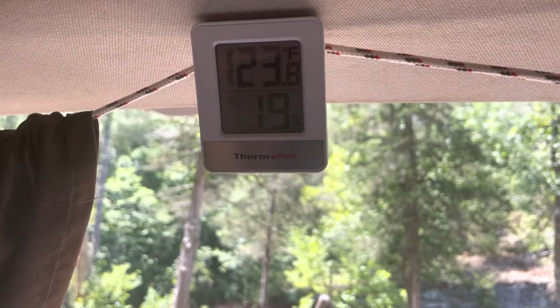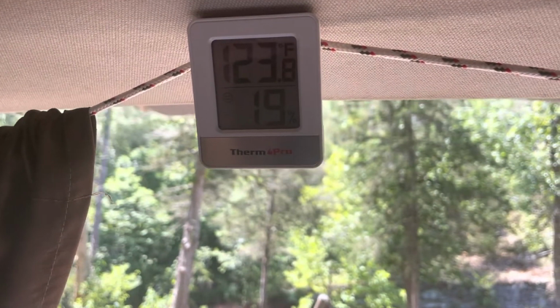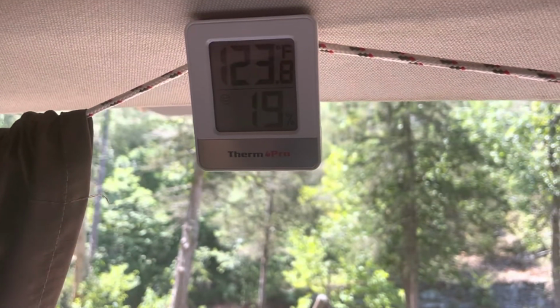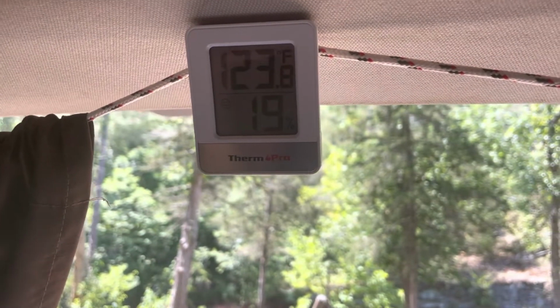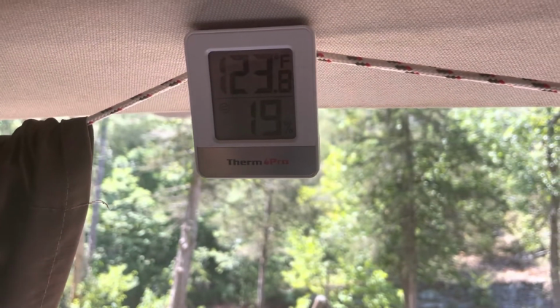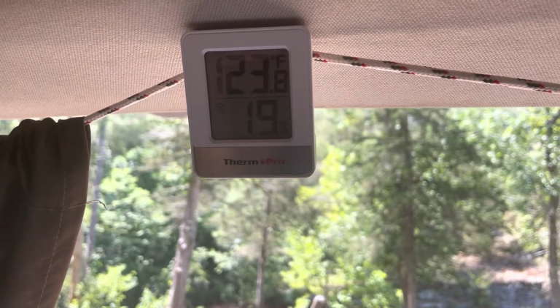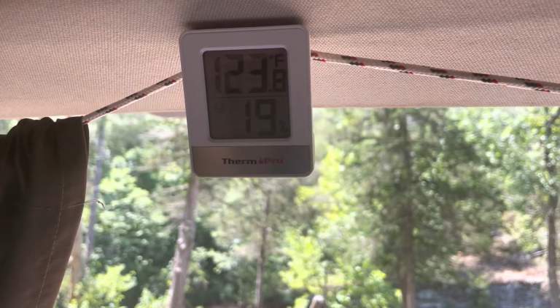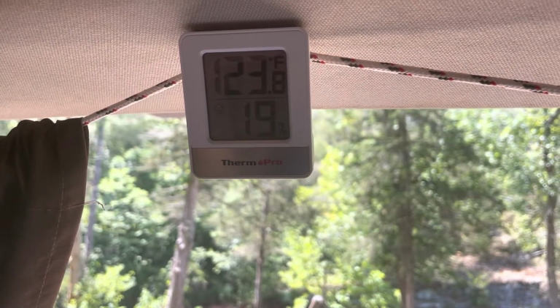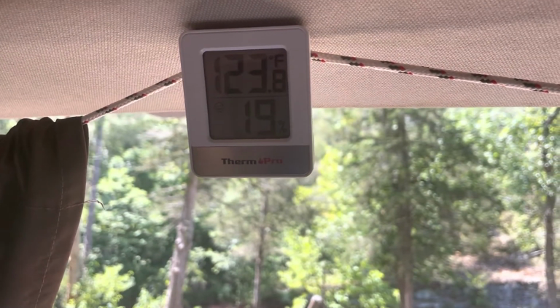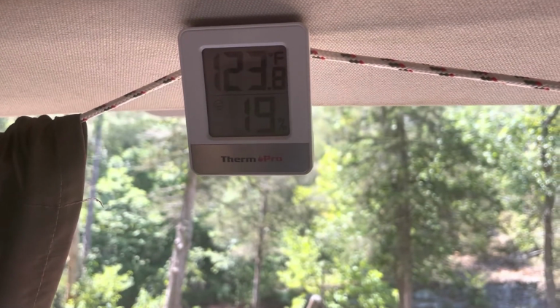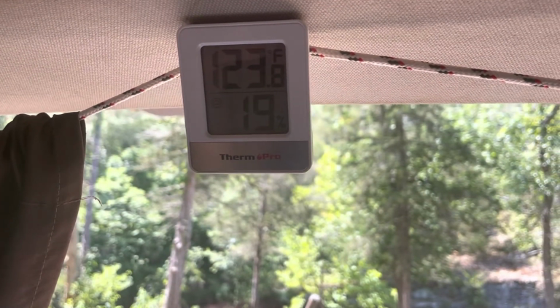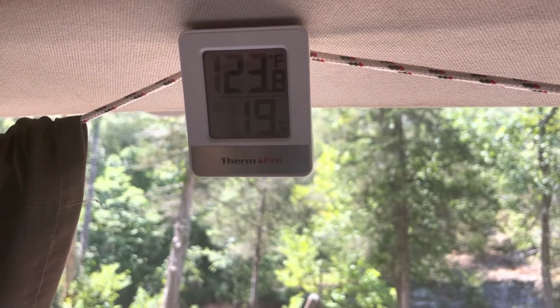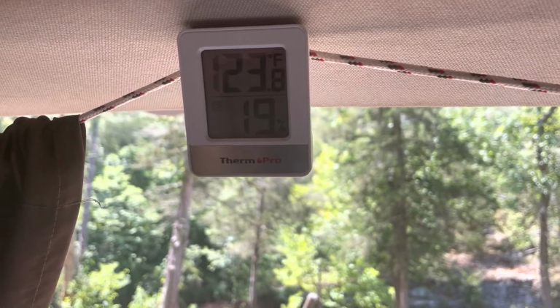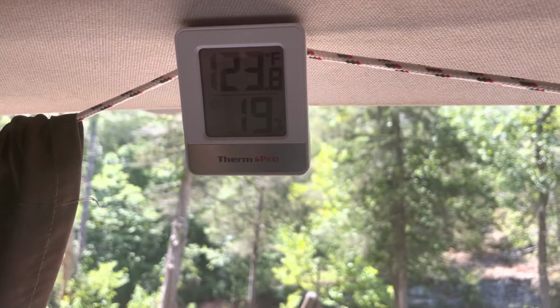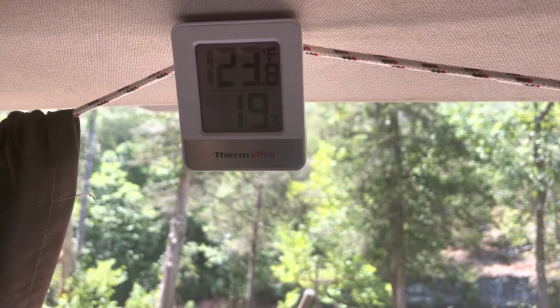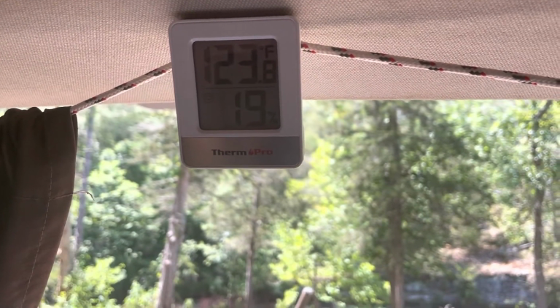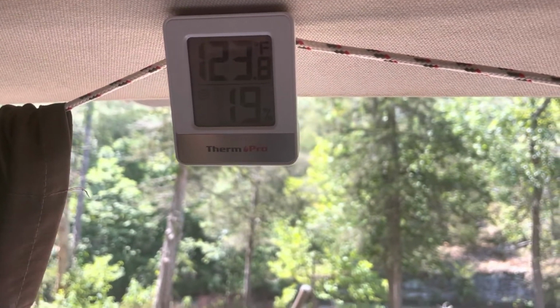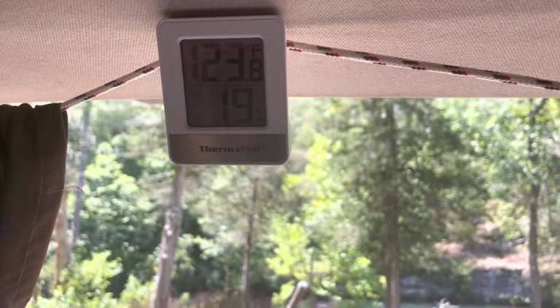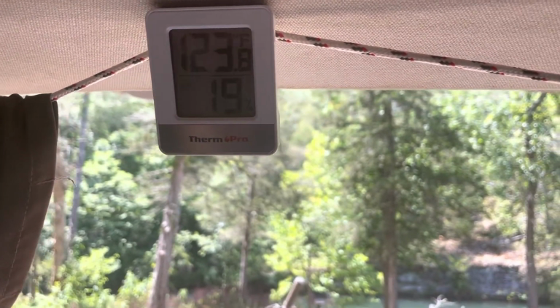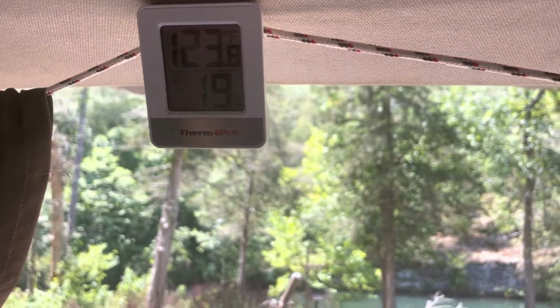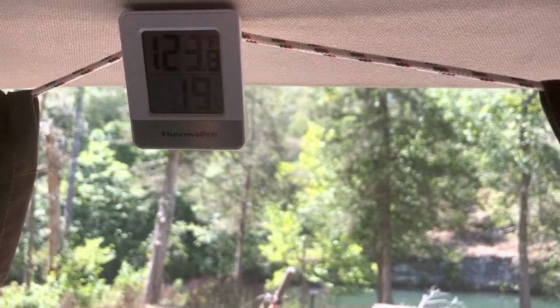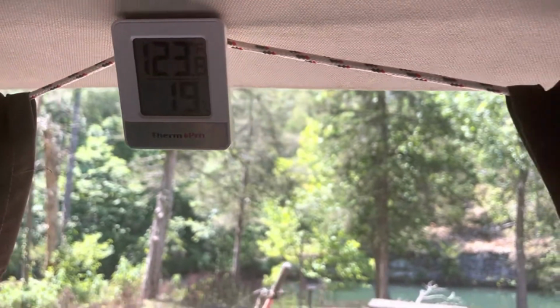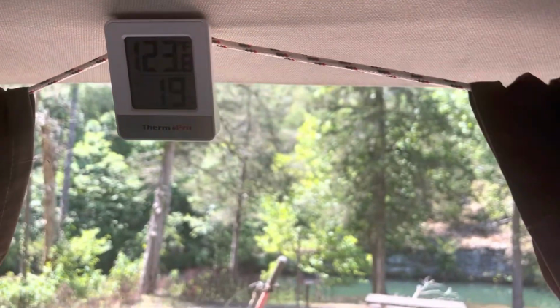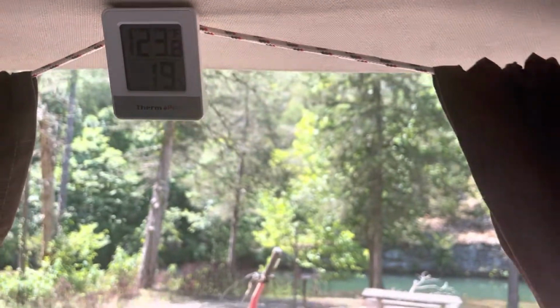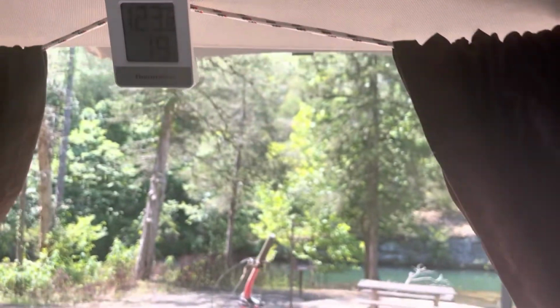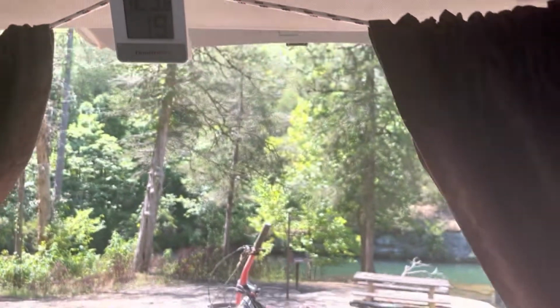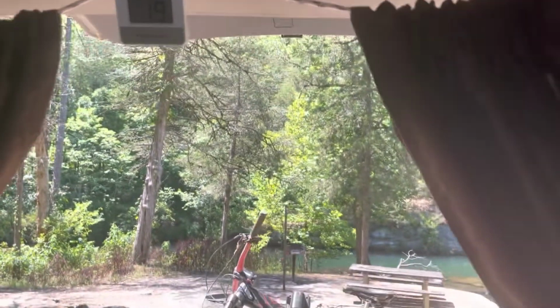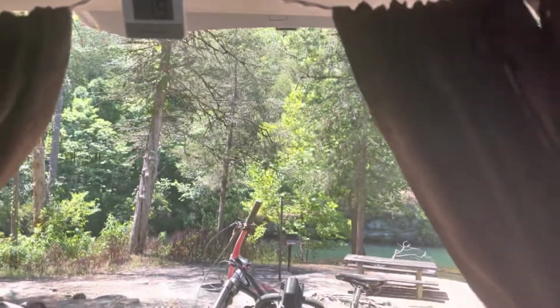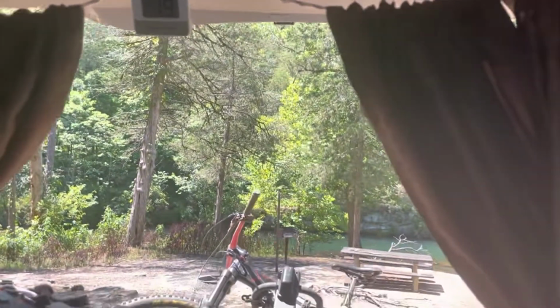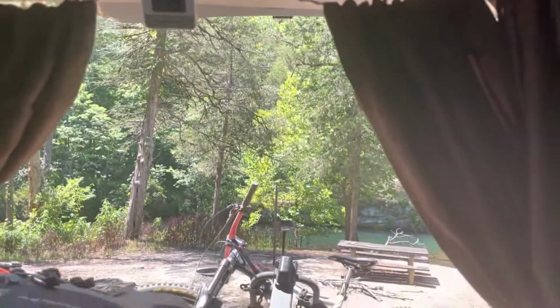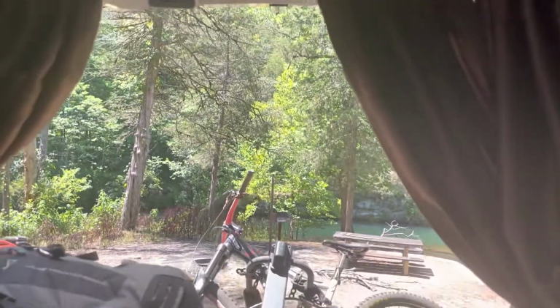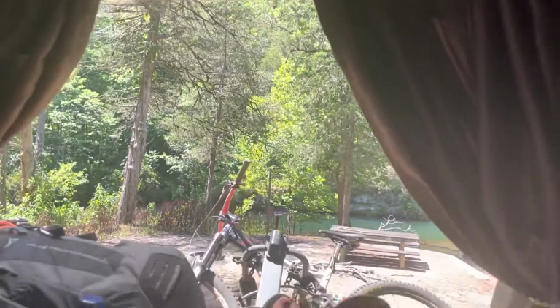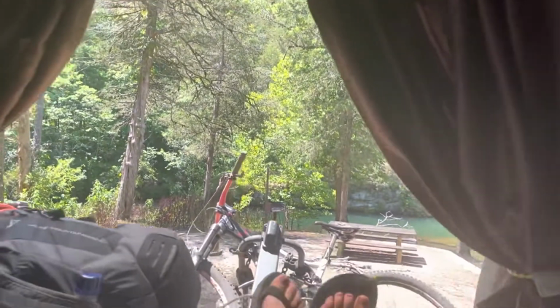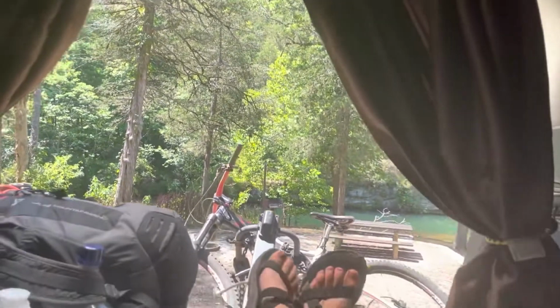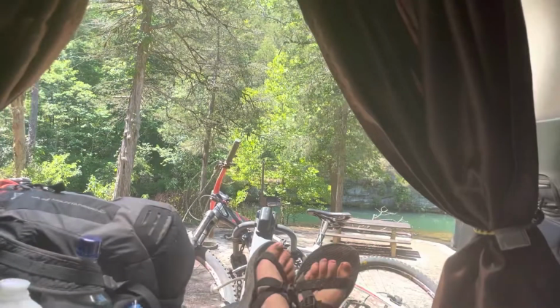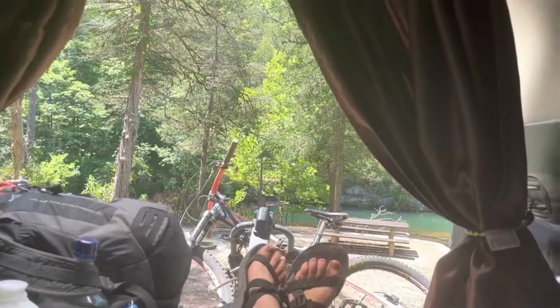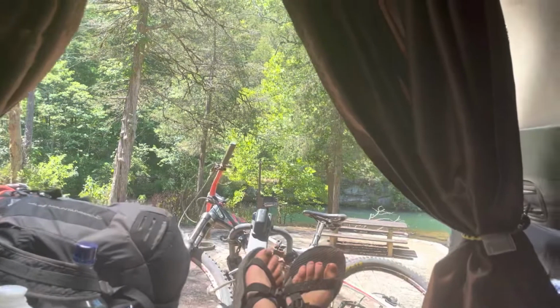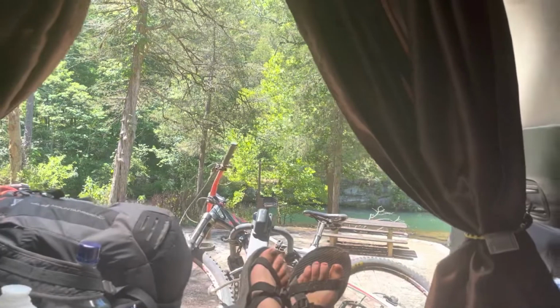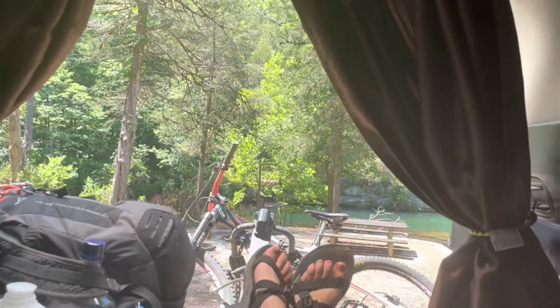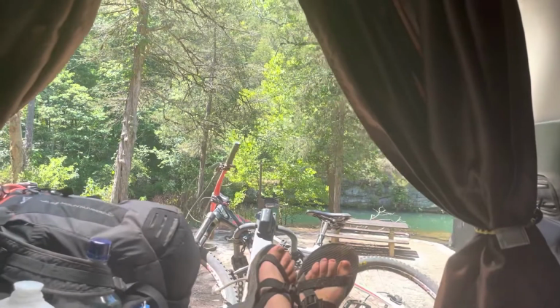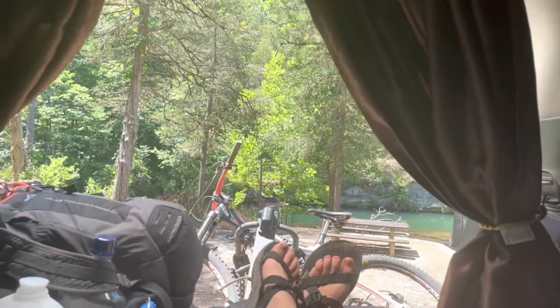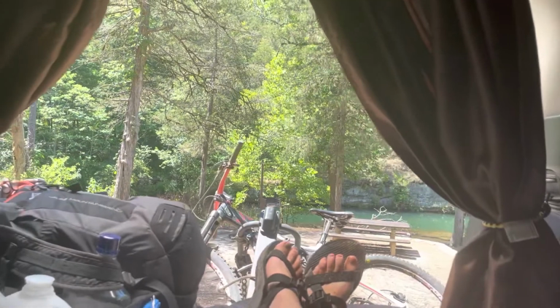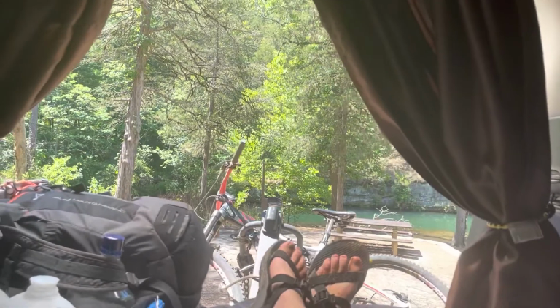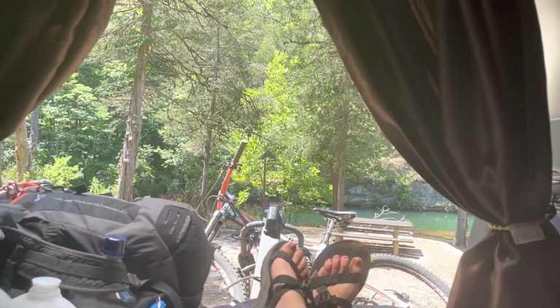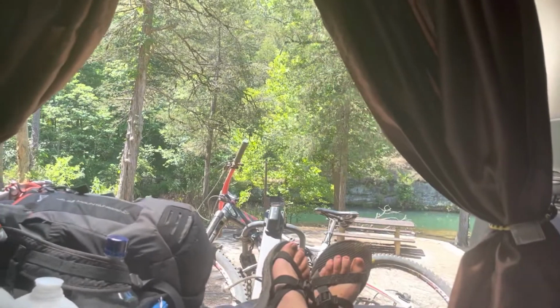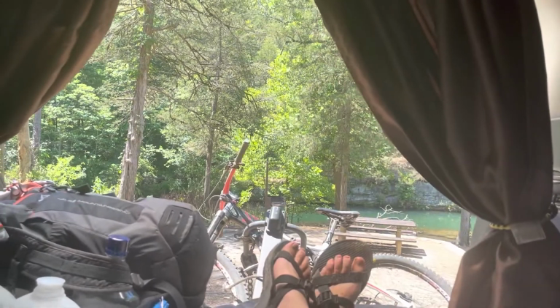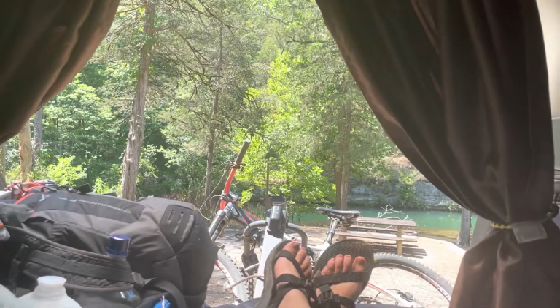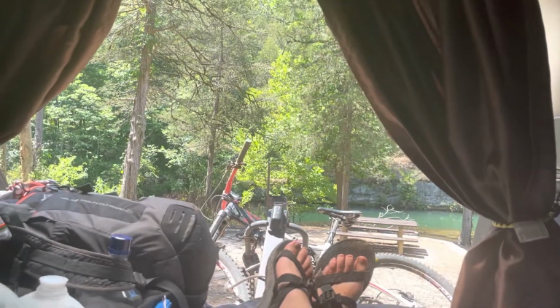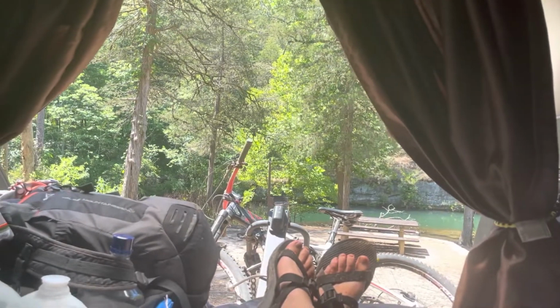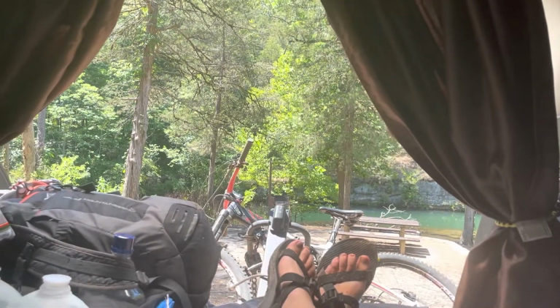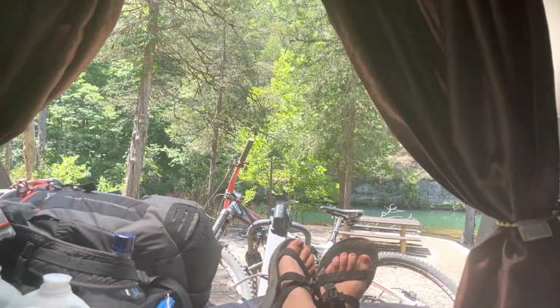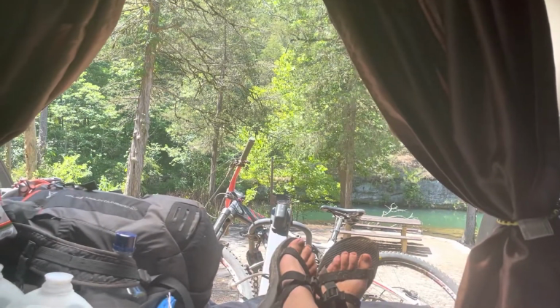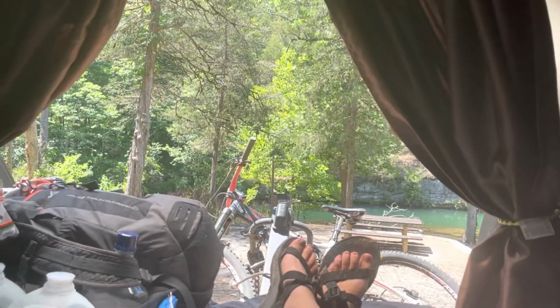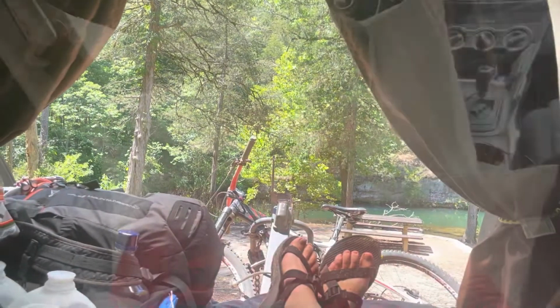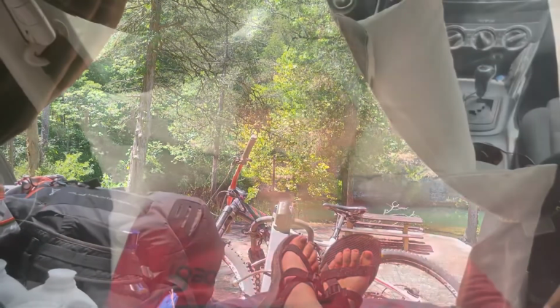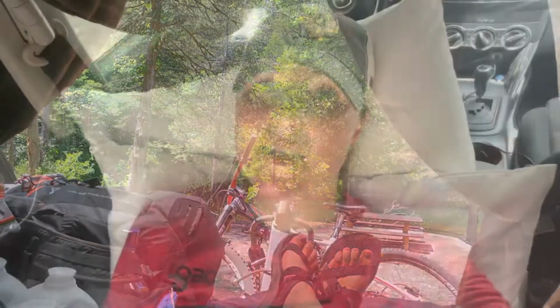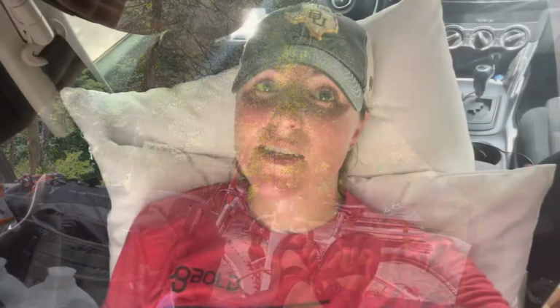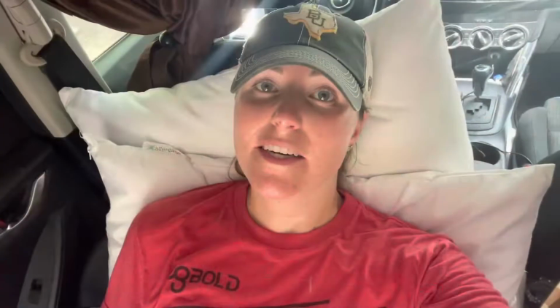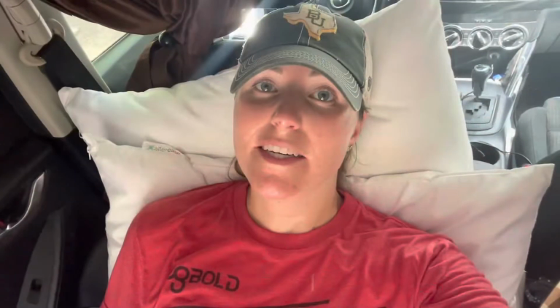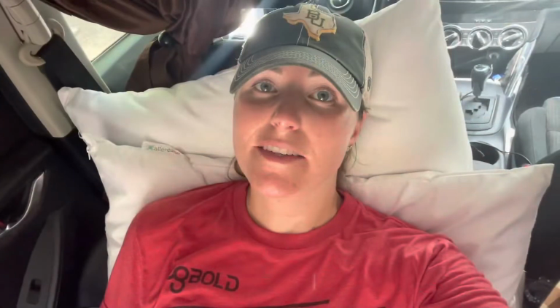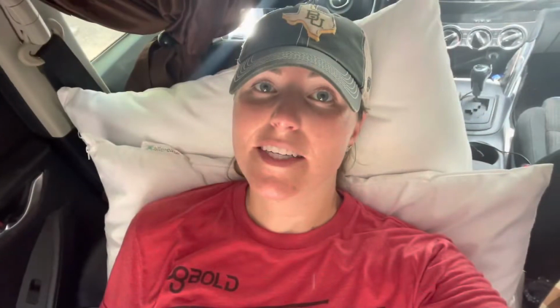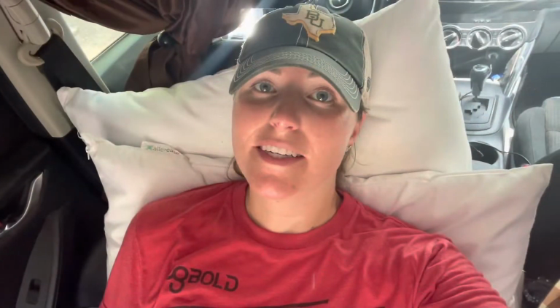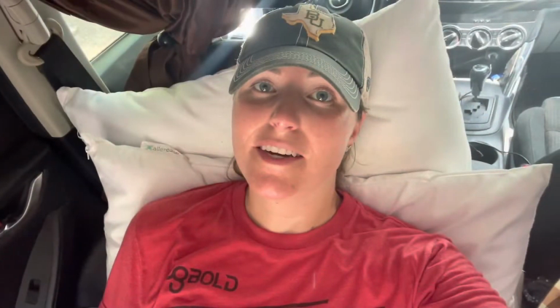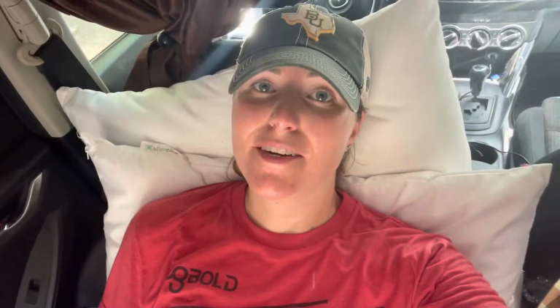123.8 degrees — perfect temperature for relaxing and taking a nap in my car. It's hot out there, y'all.